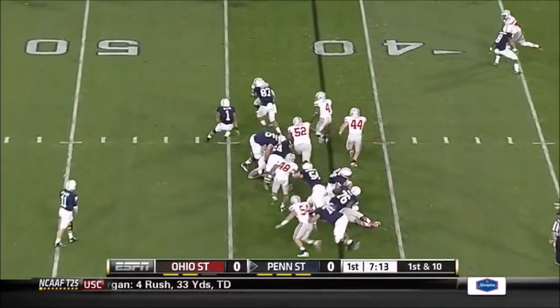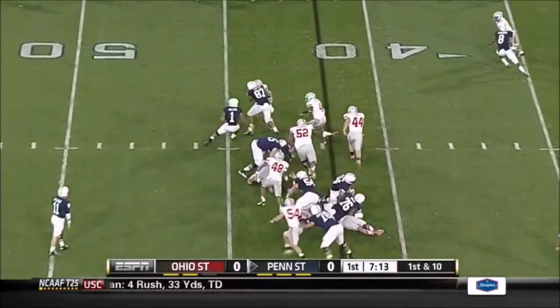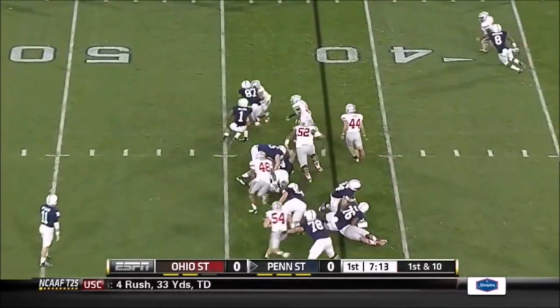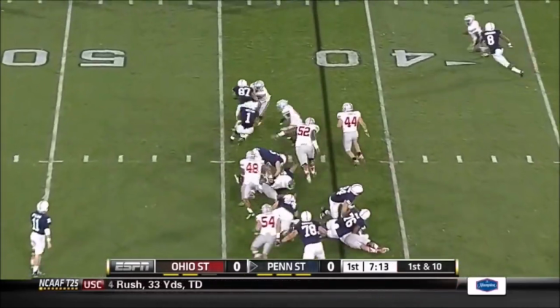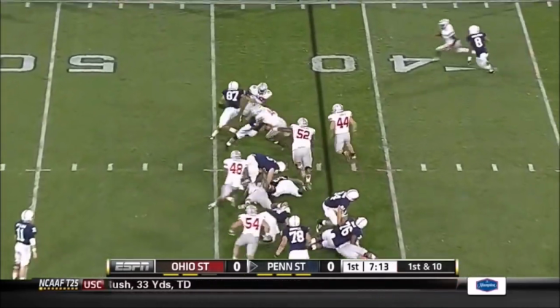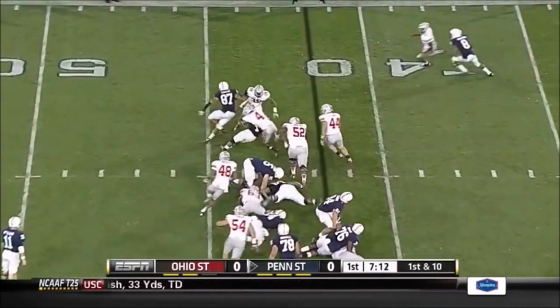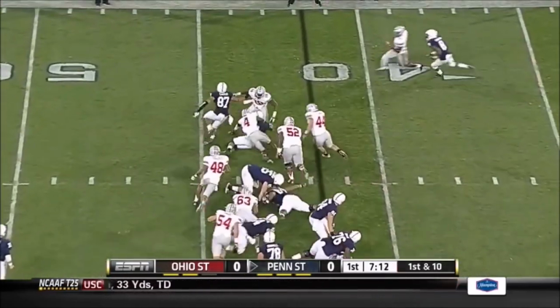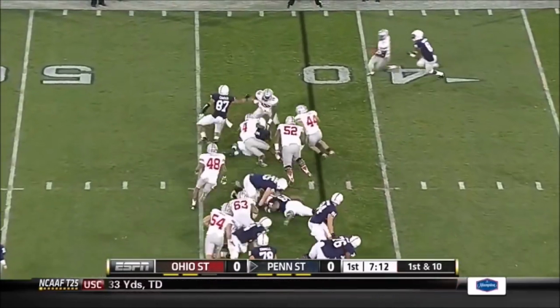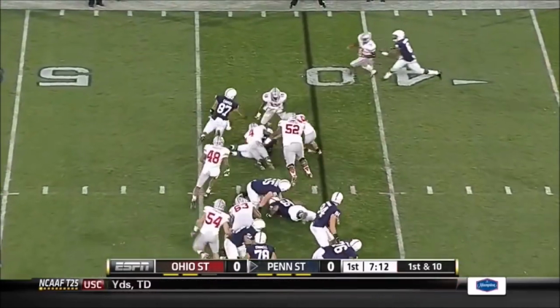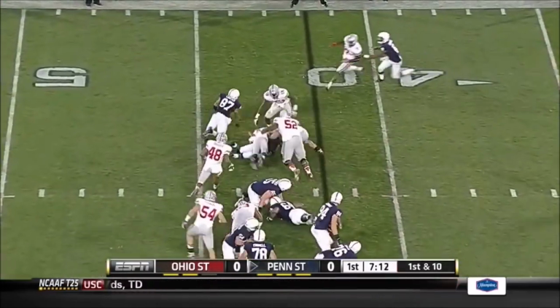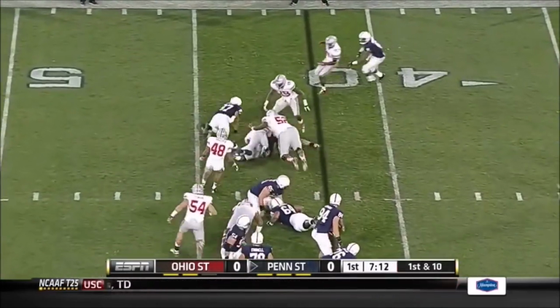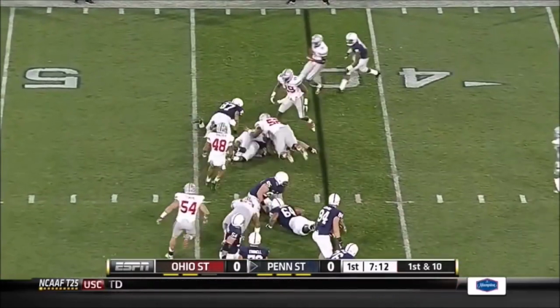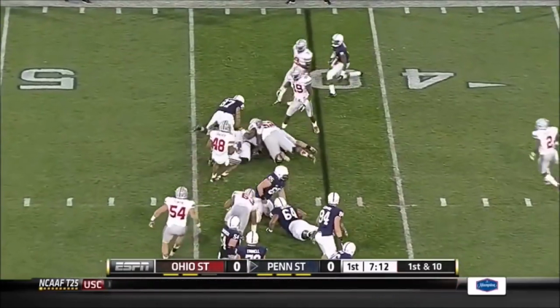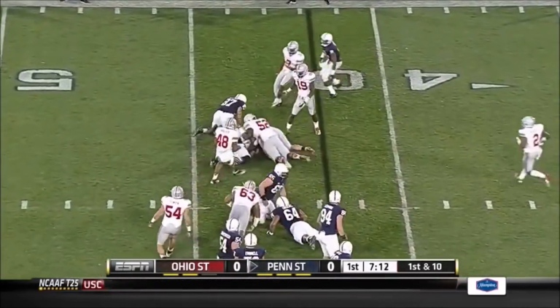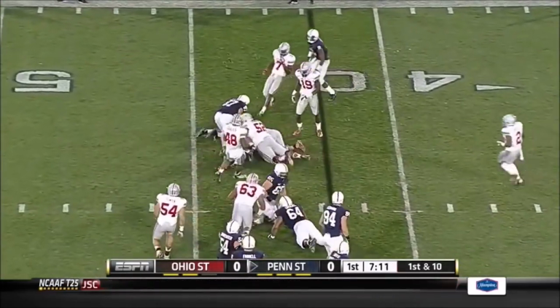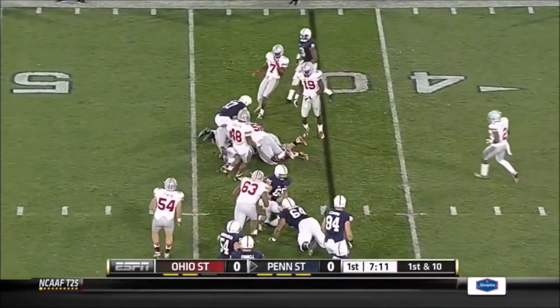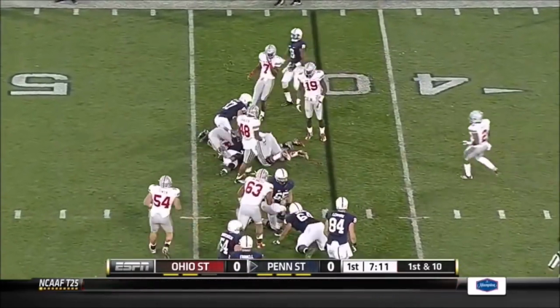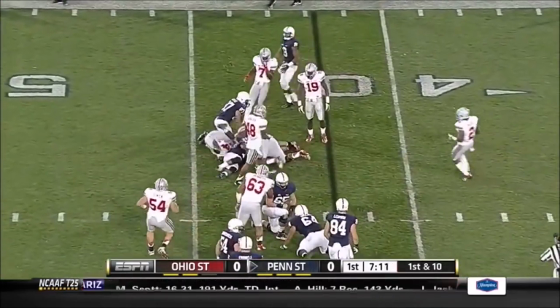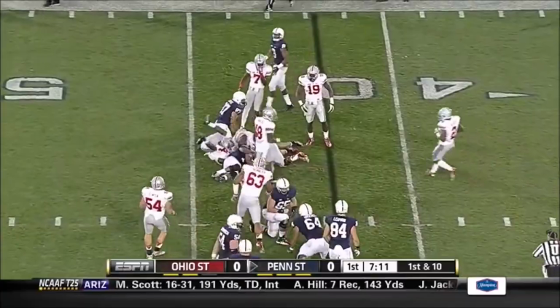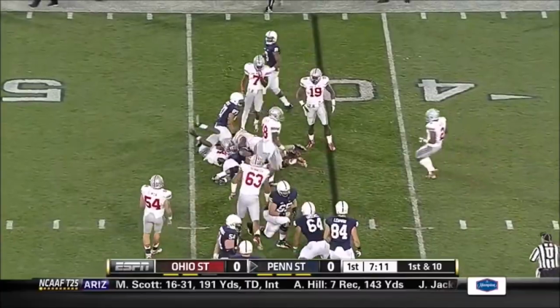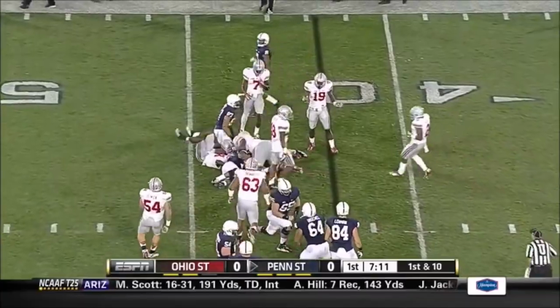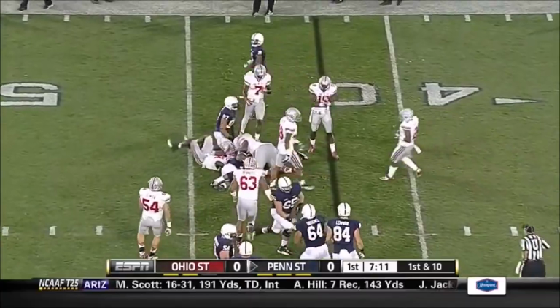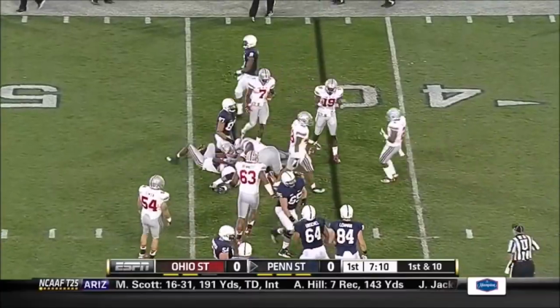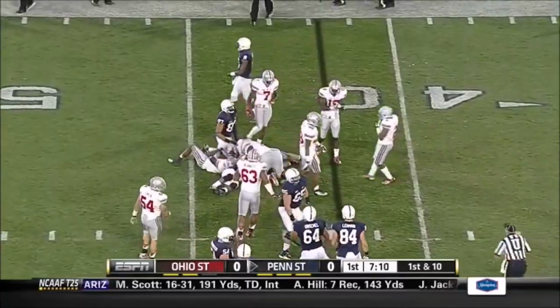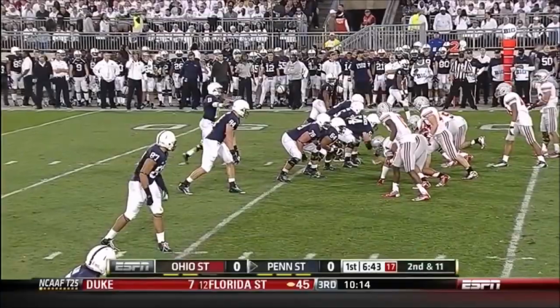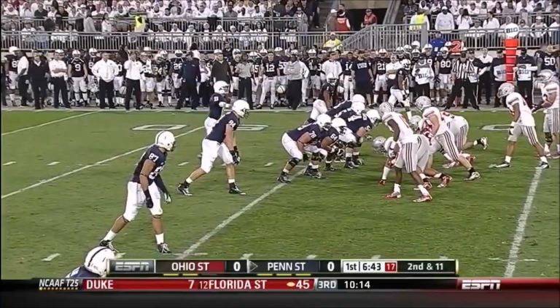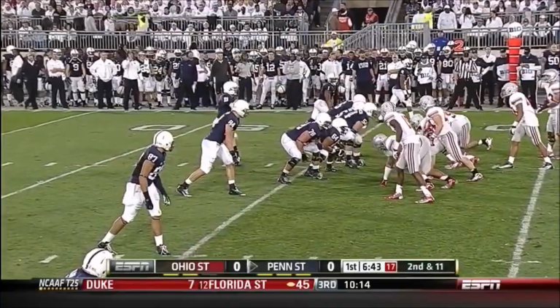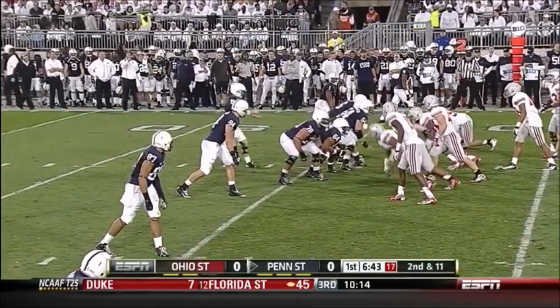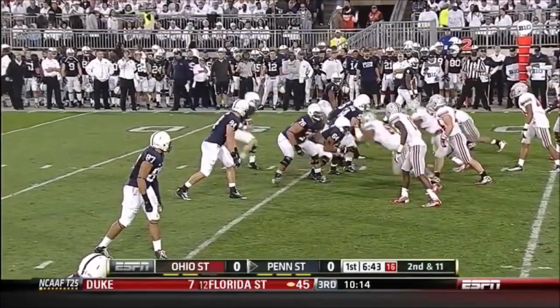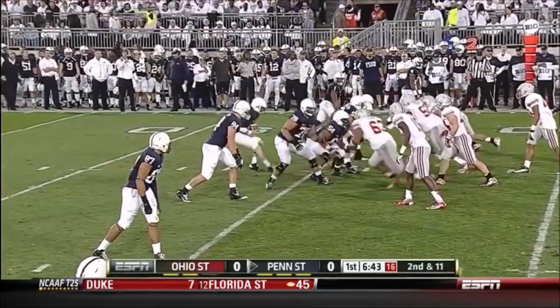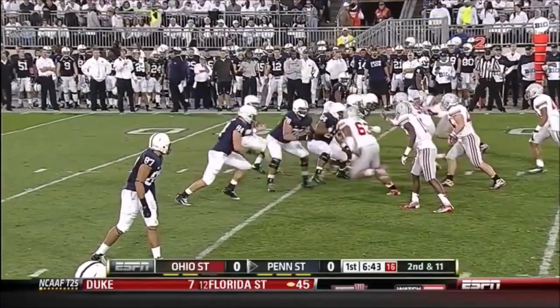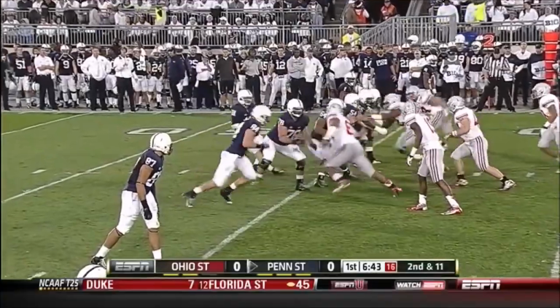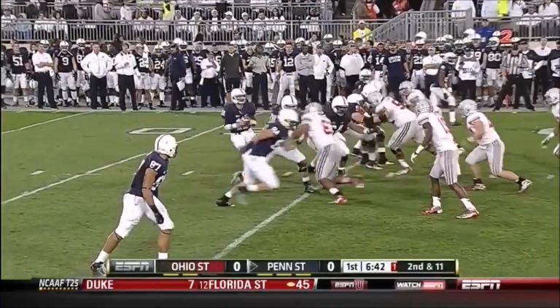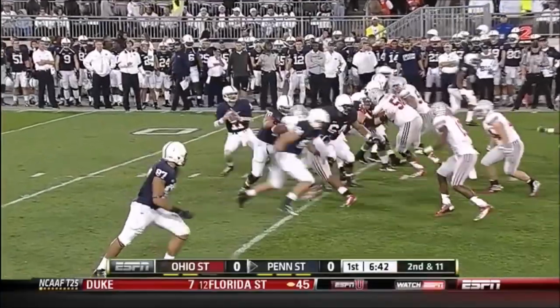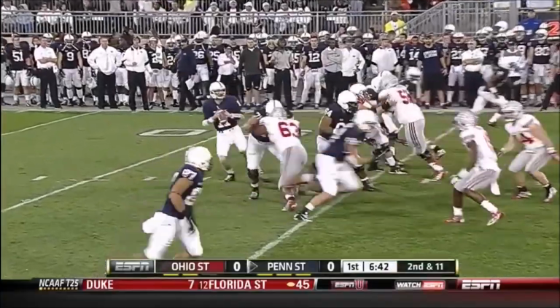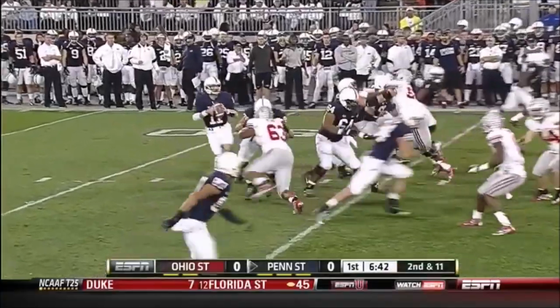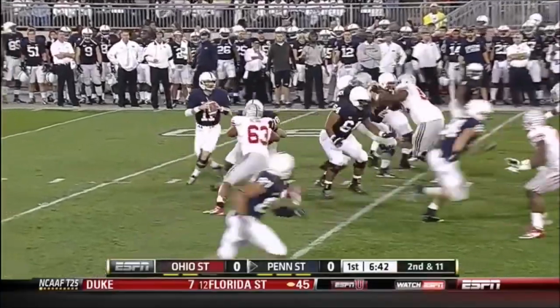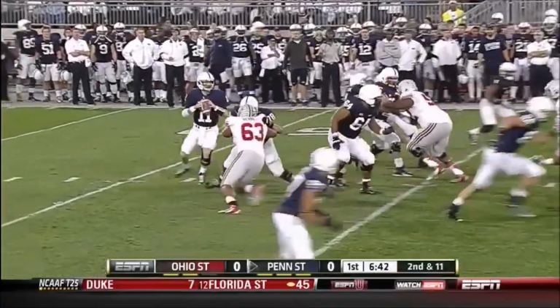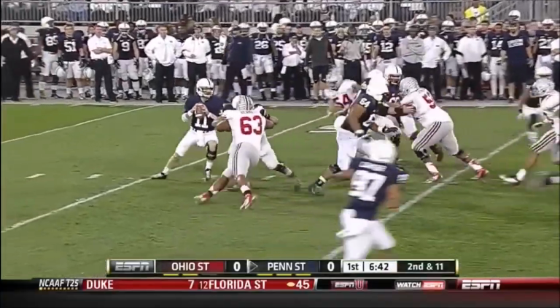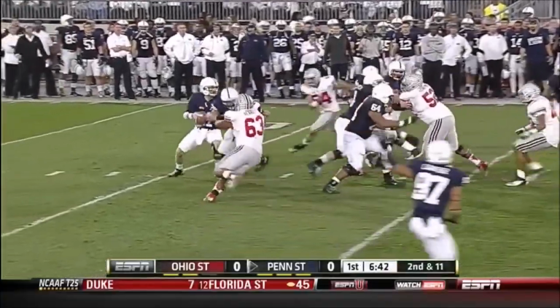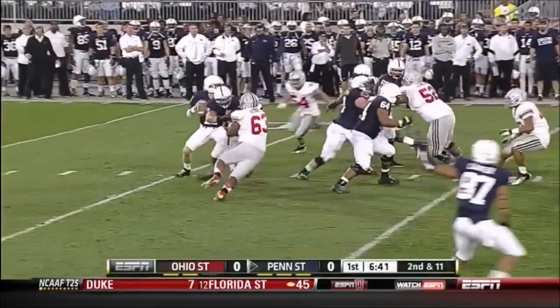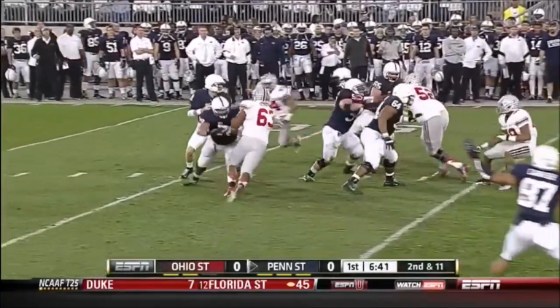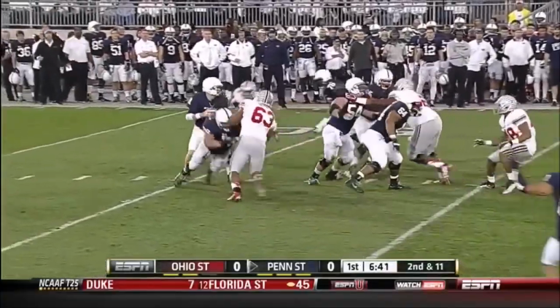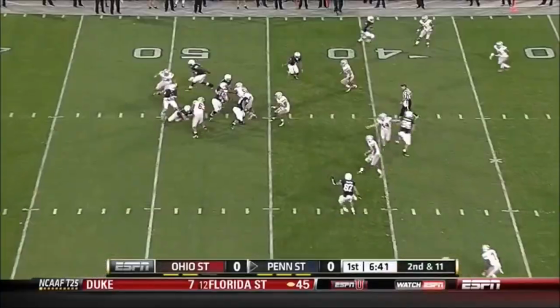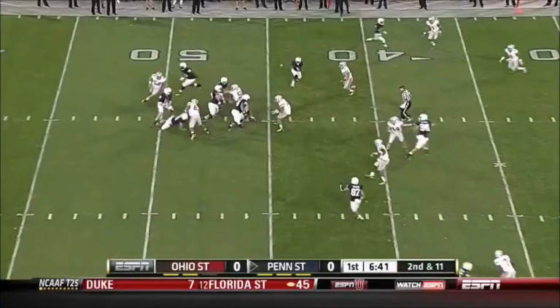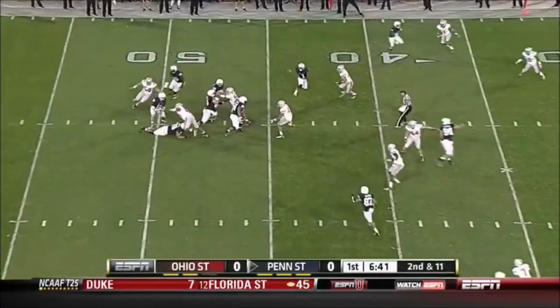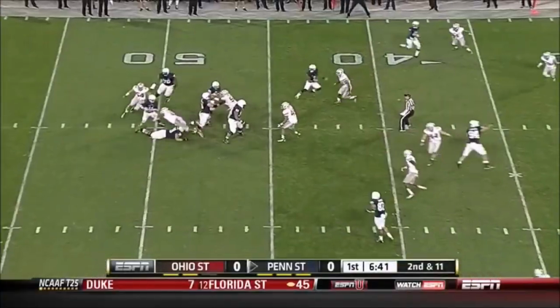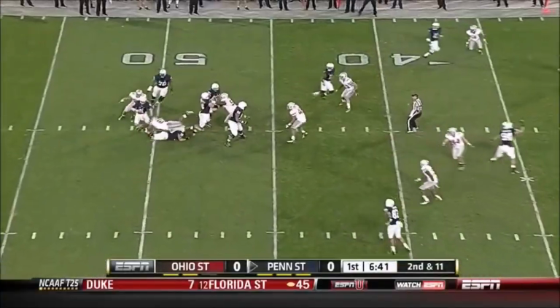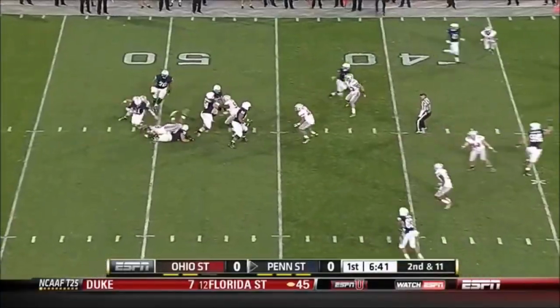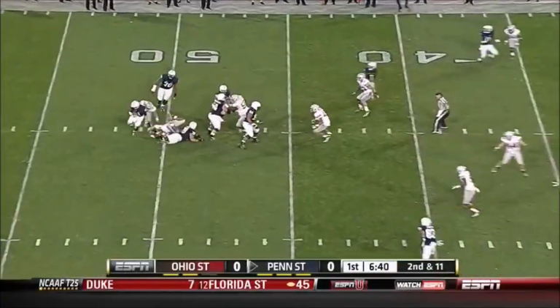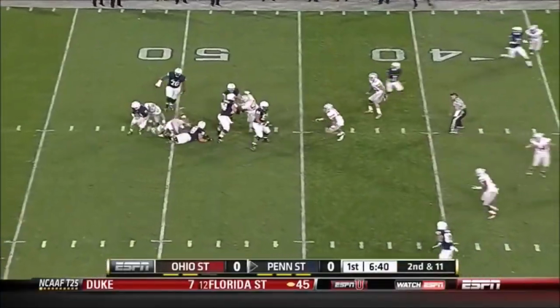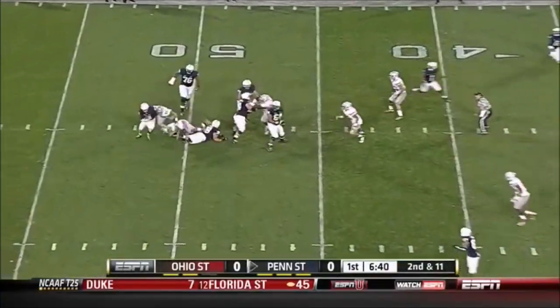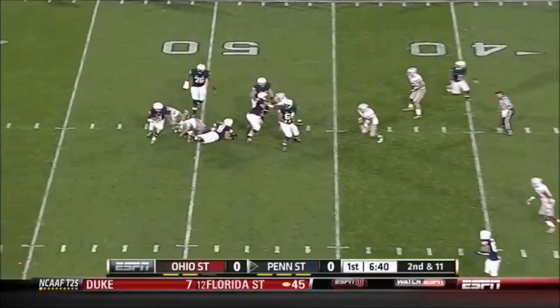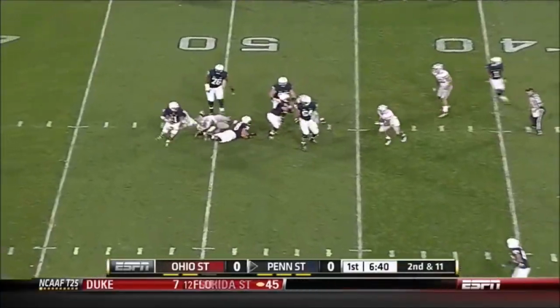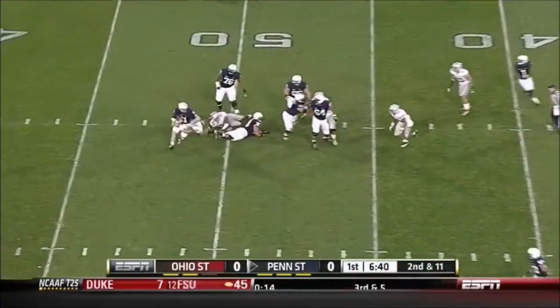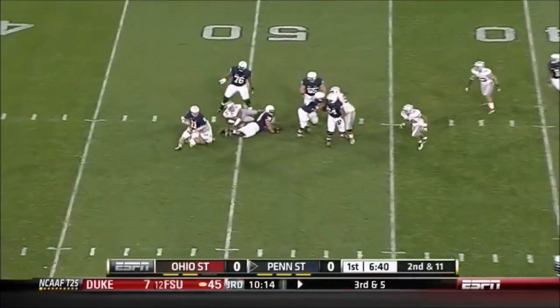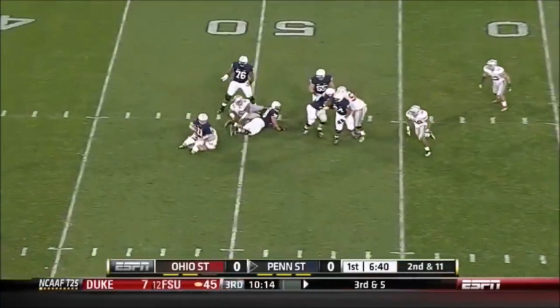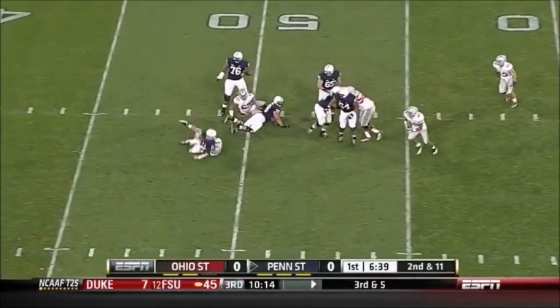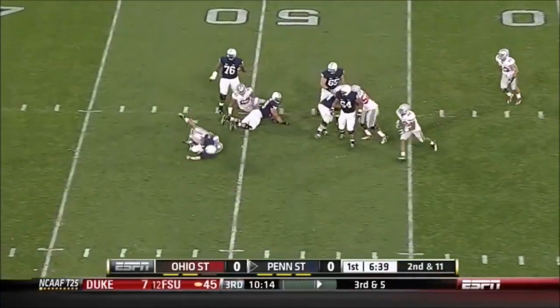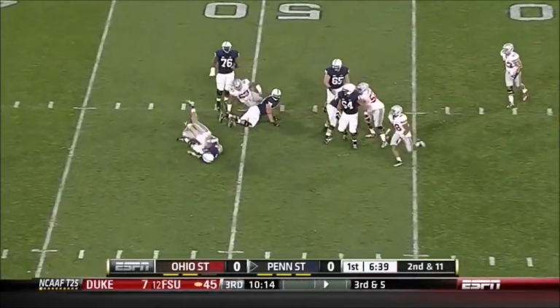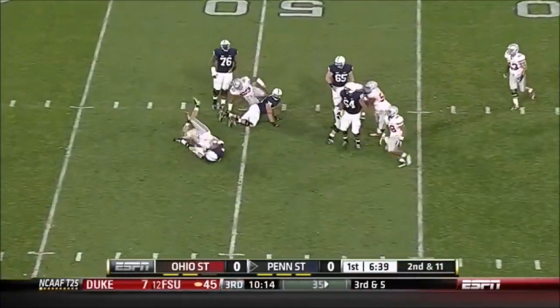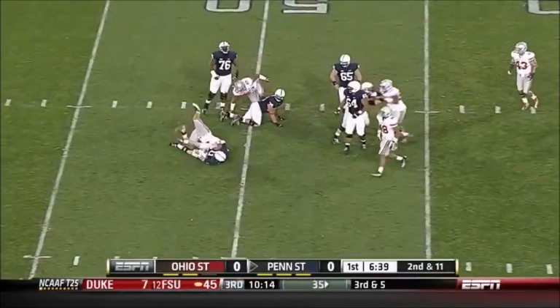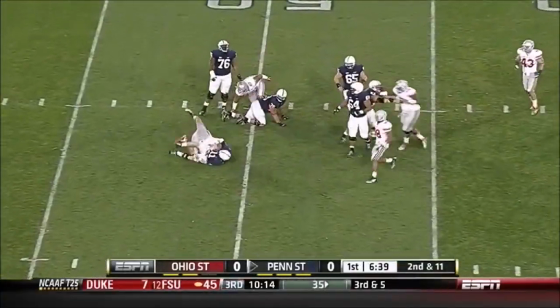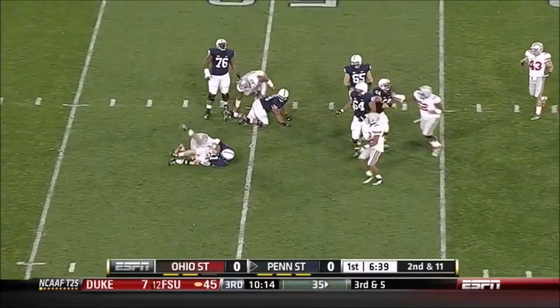The former wide receiver Belton dropped for a loss this season with five wide receivers out. McGloin surprised by the snap and it threw the whole play off.